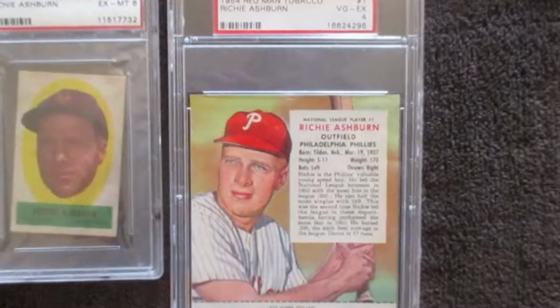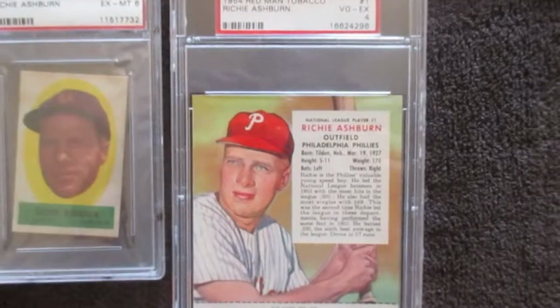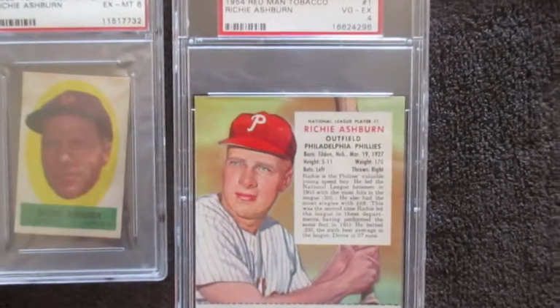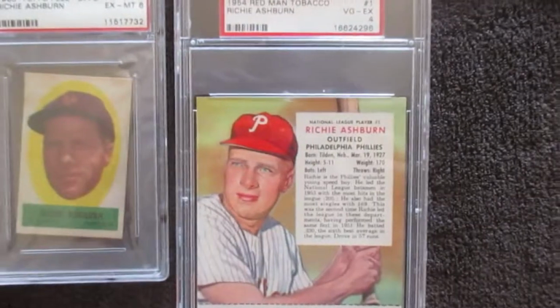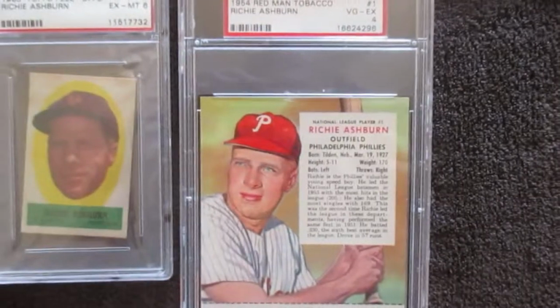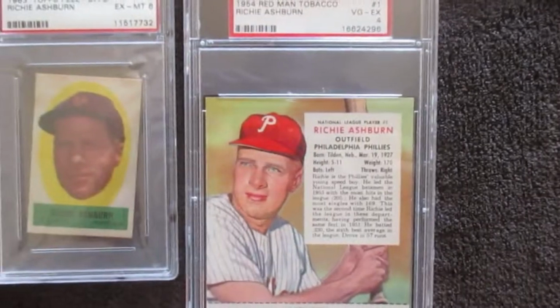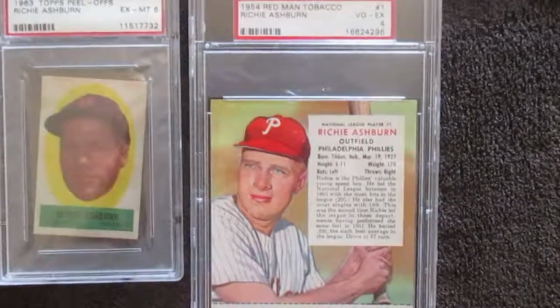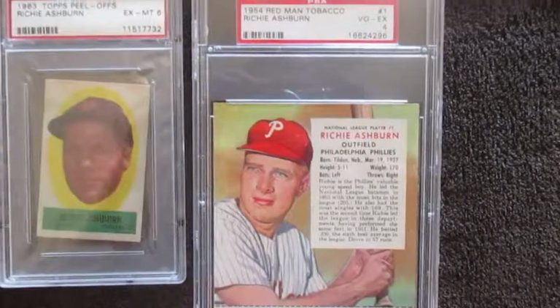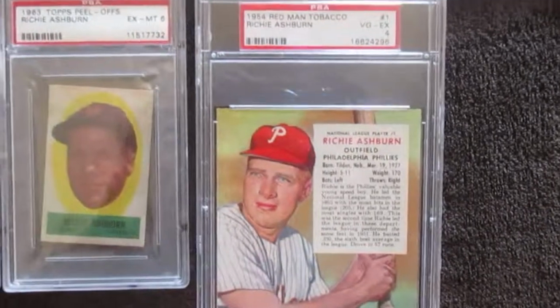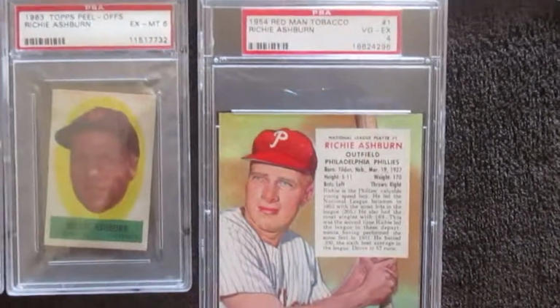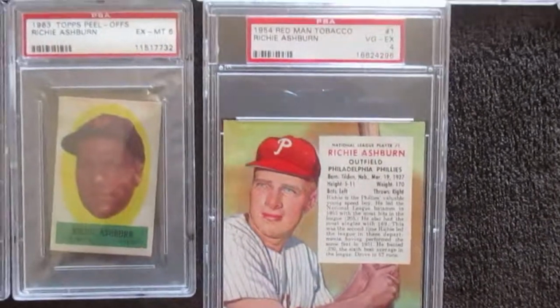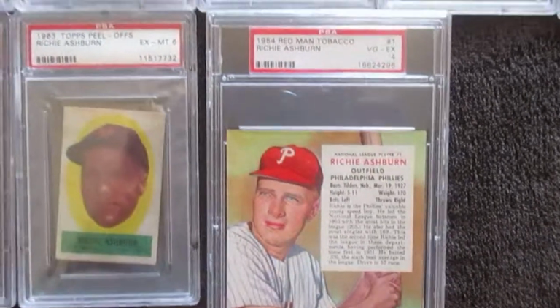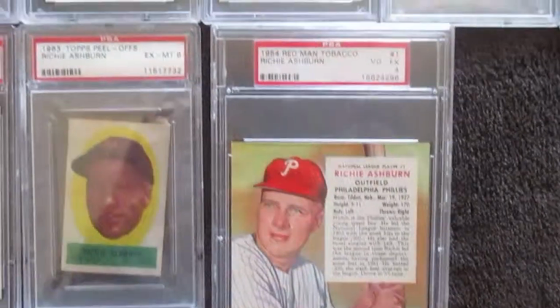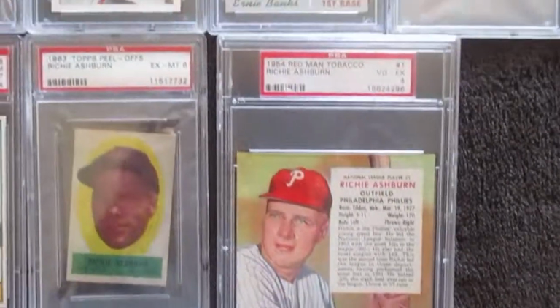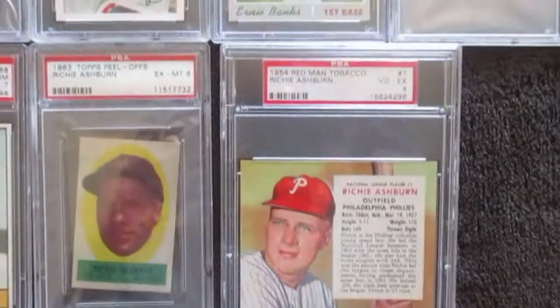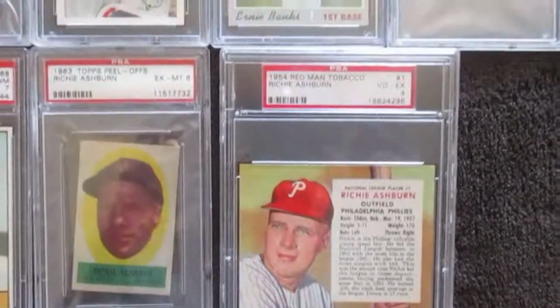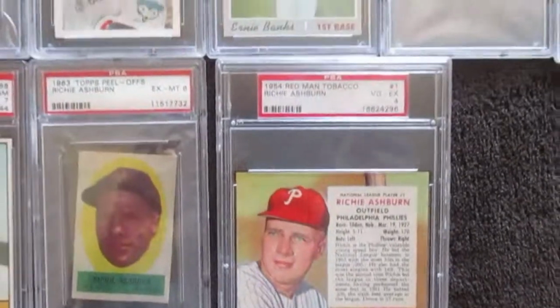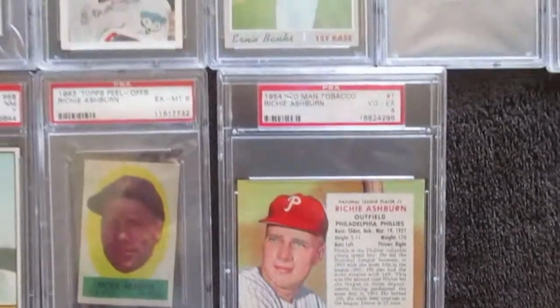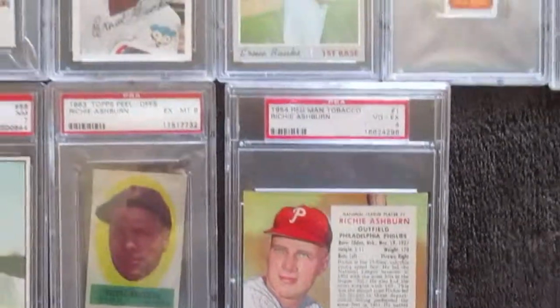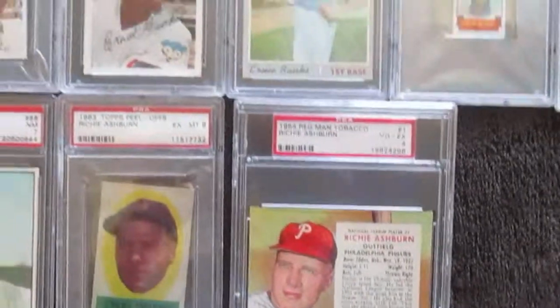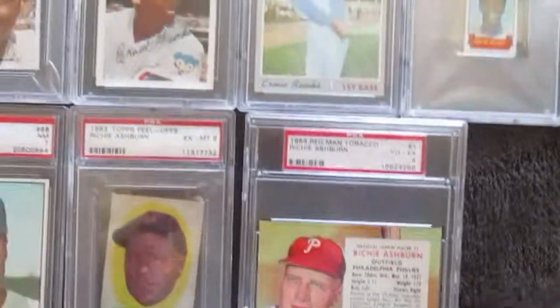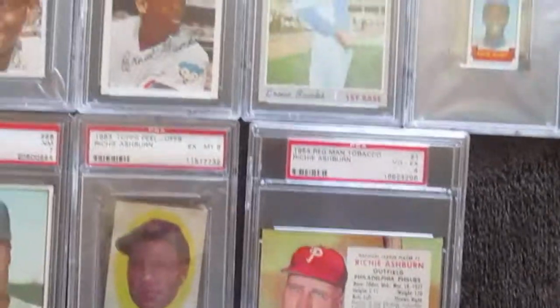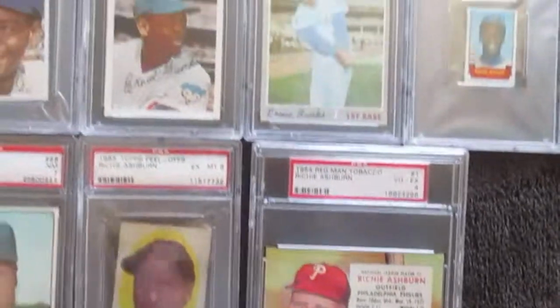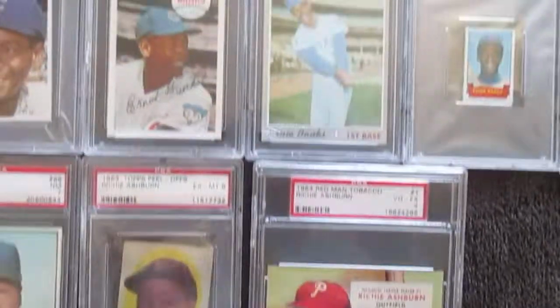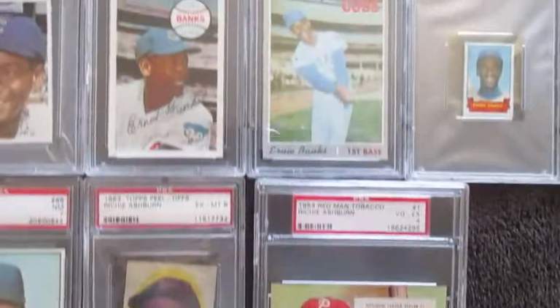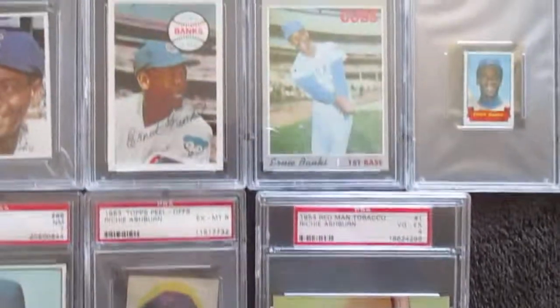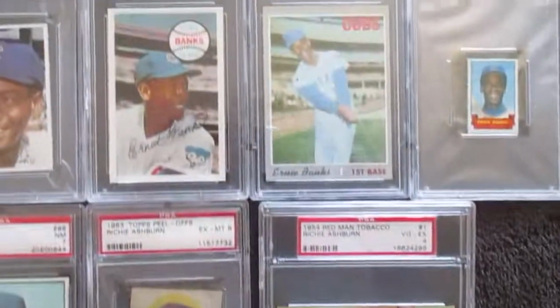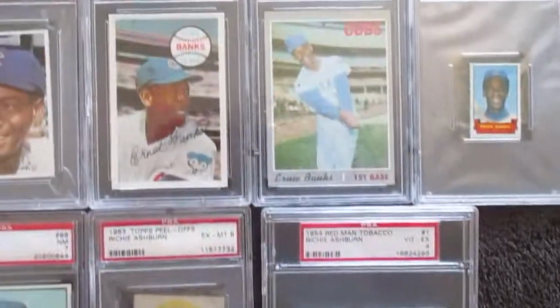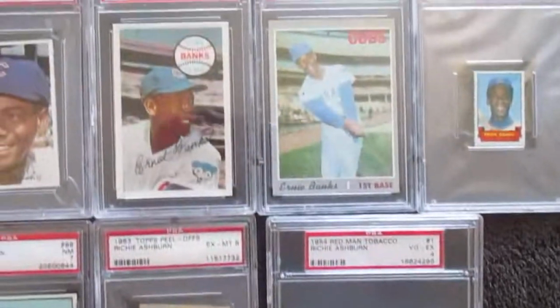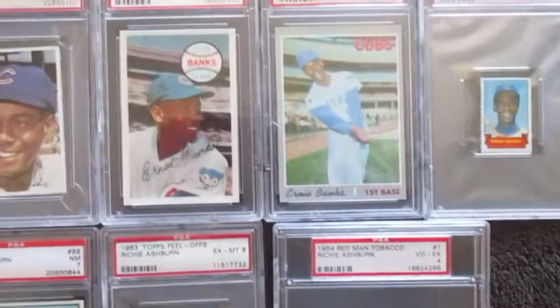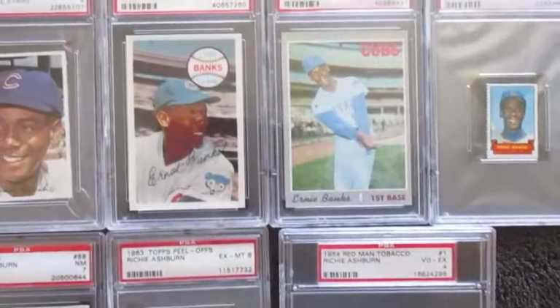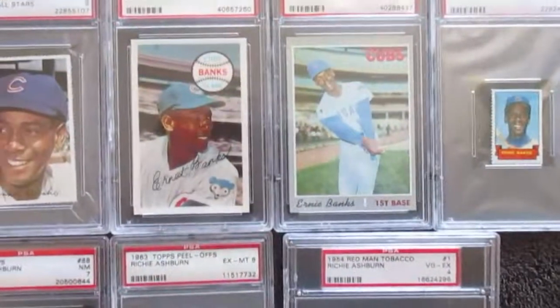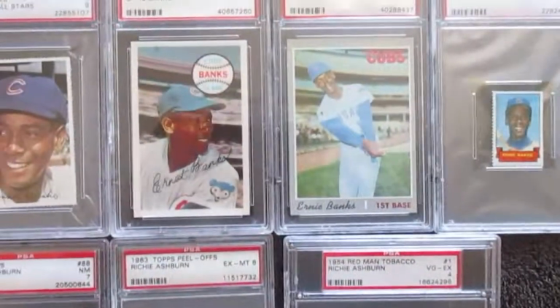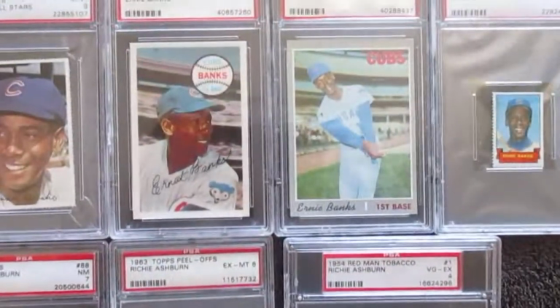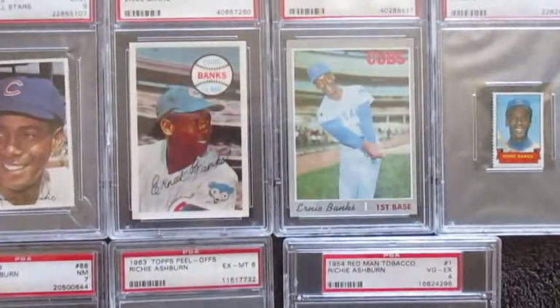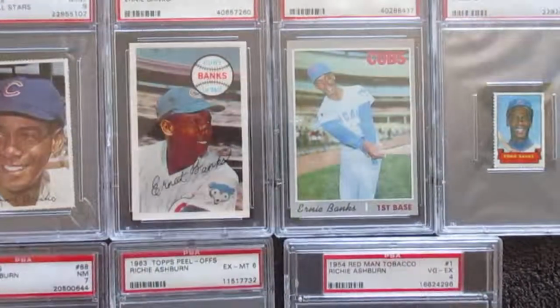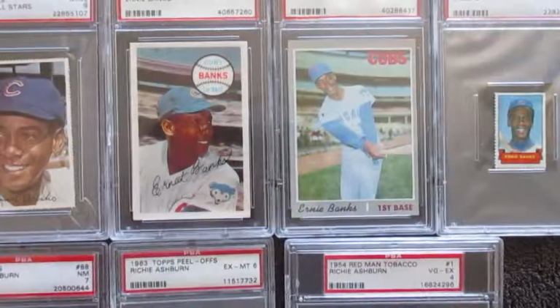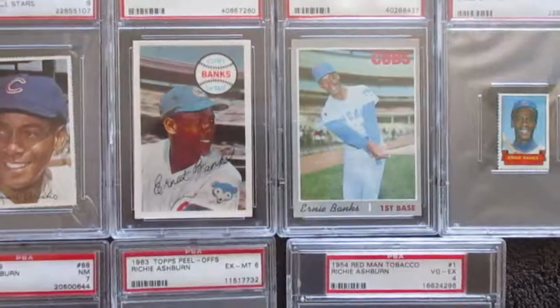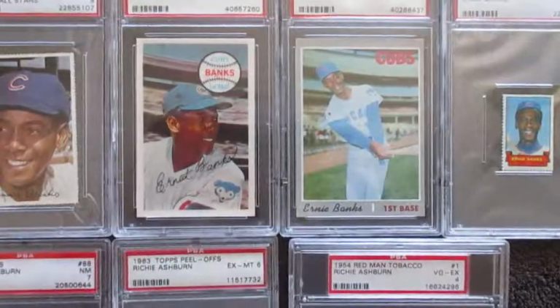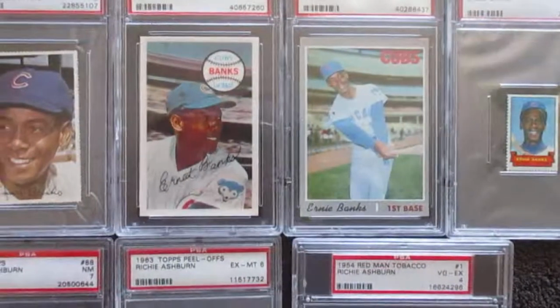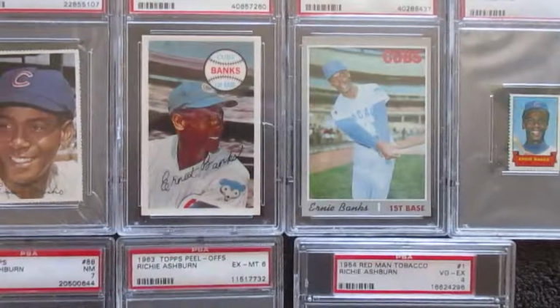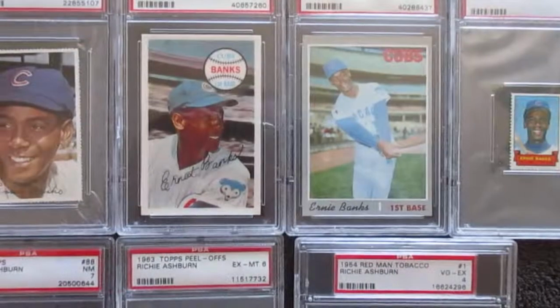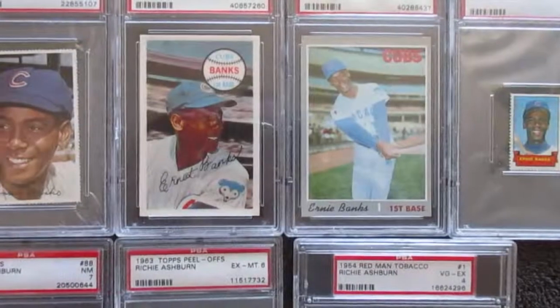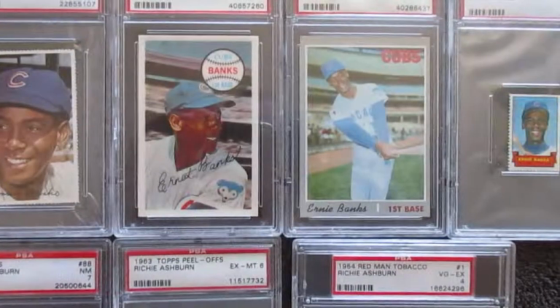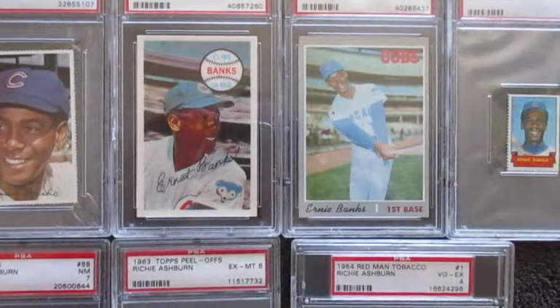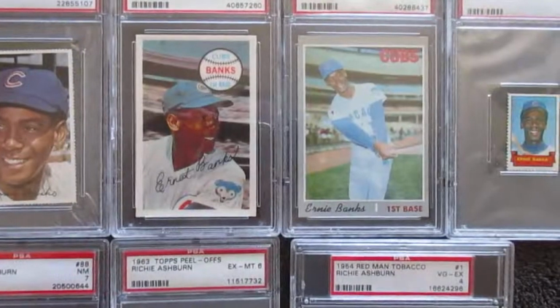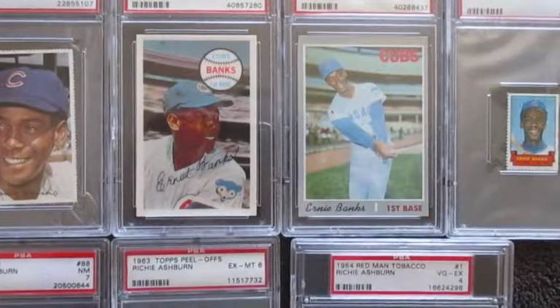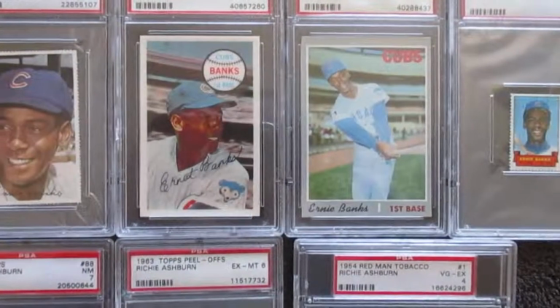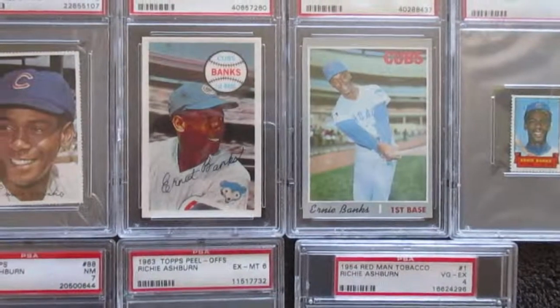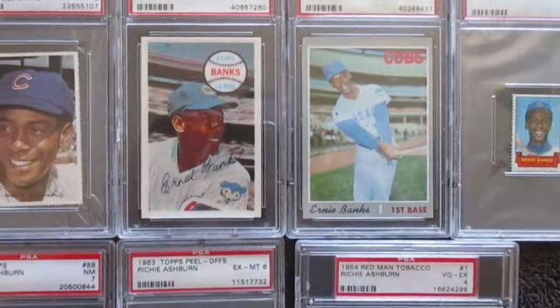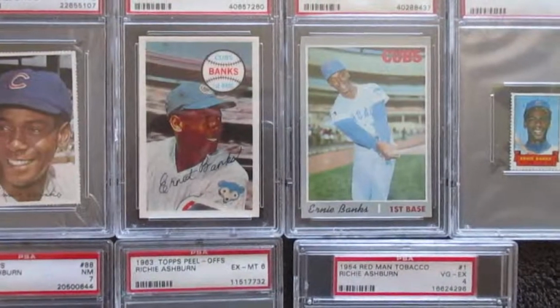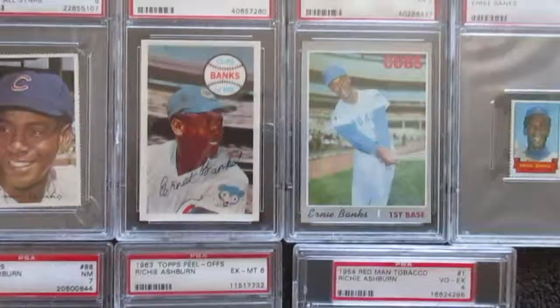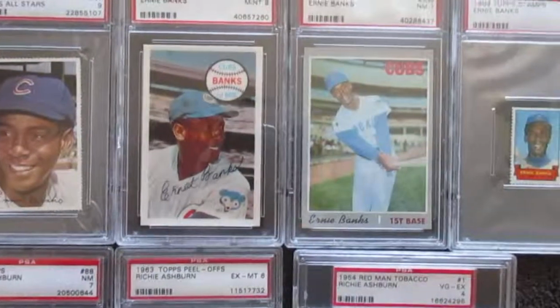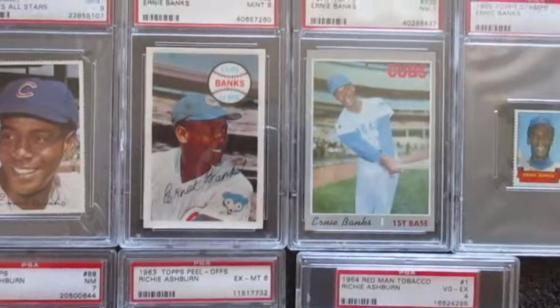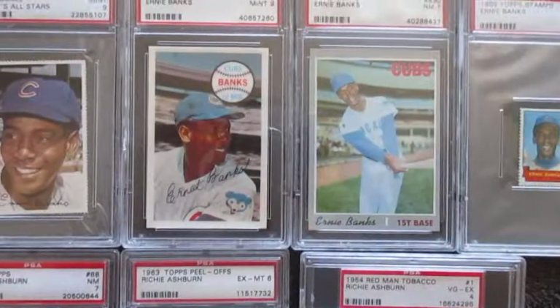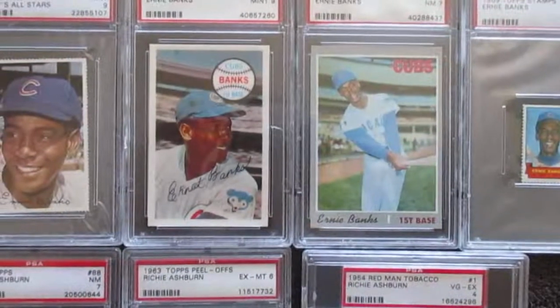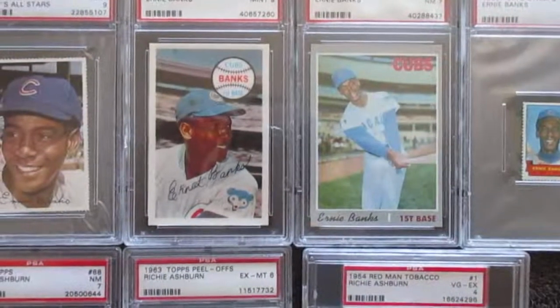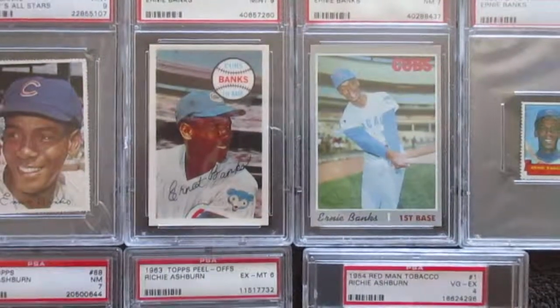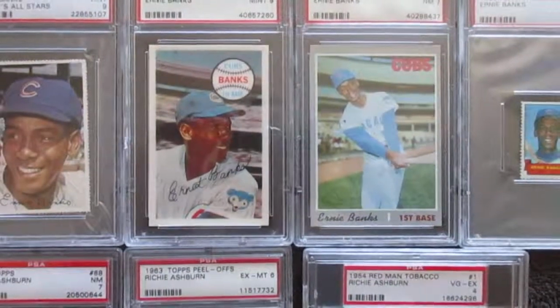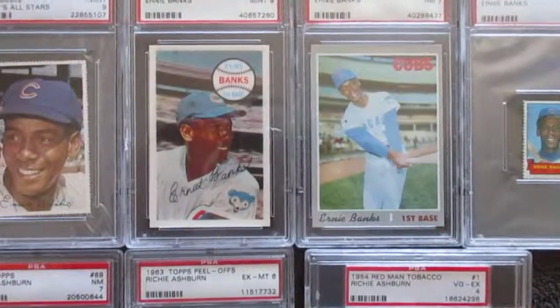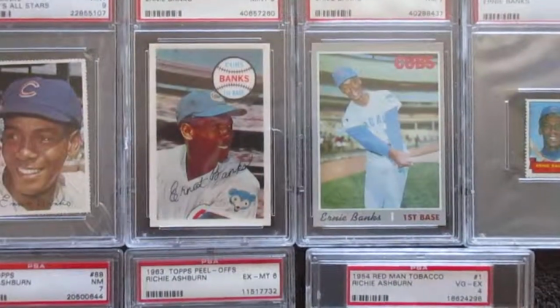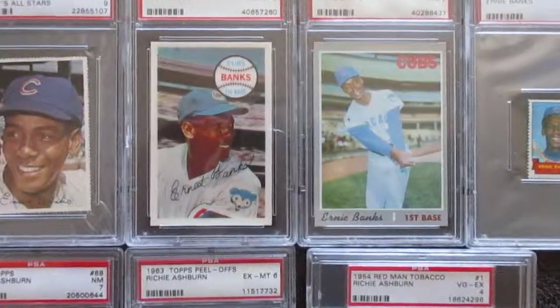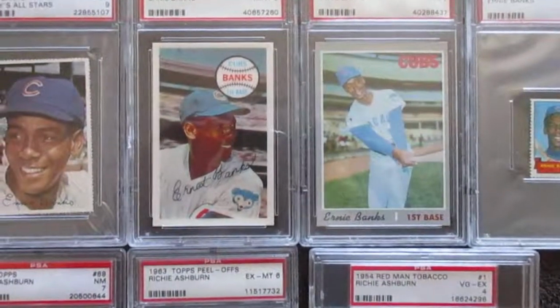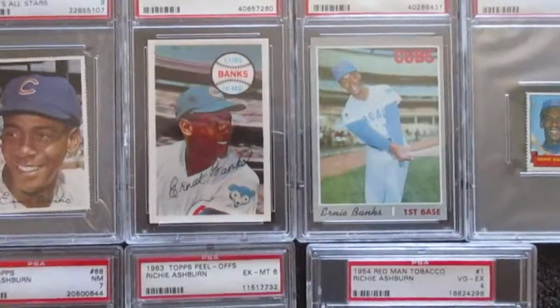Alright, that's all I have for my Ernie Banks and Richie Ashburn collection. Thanks for watching.